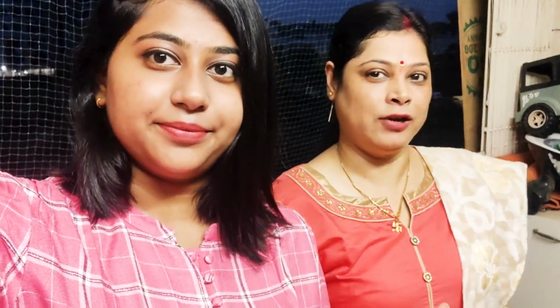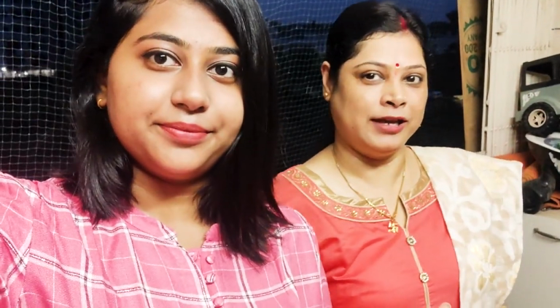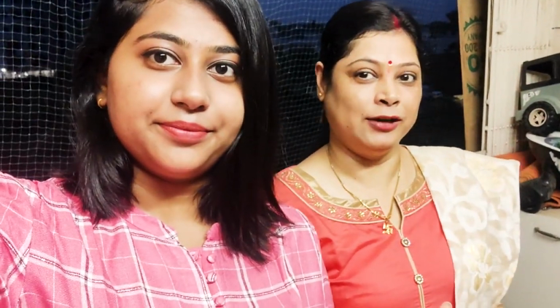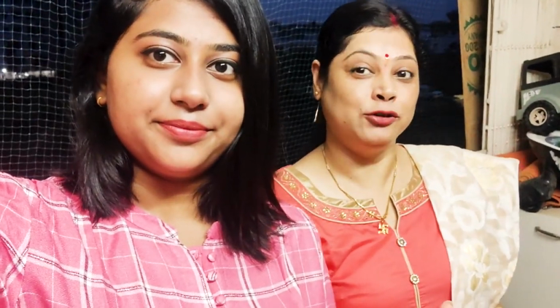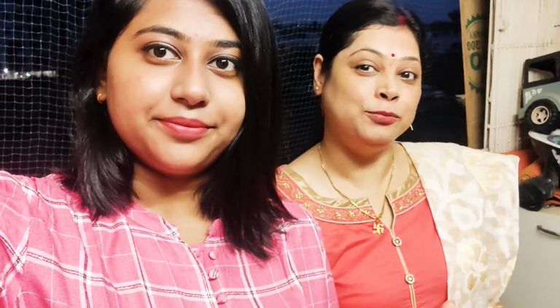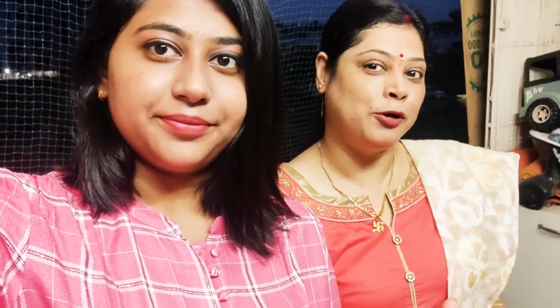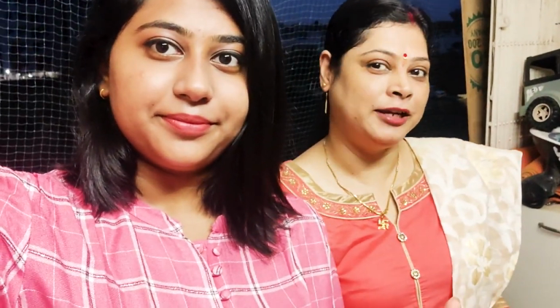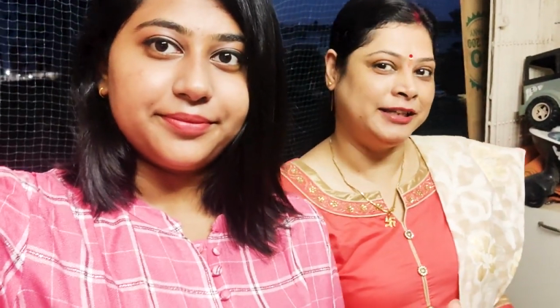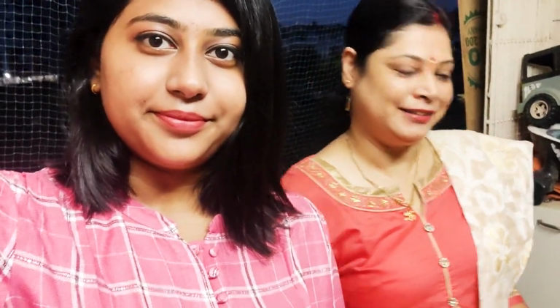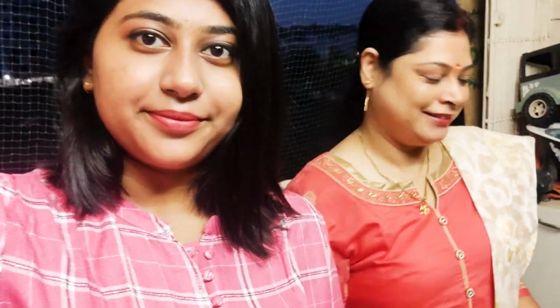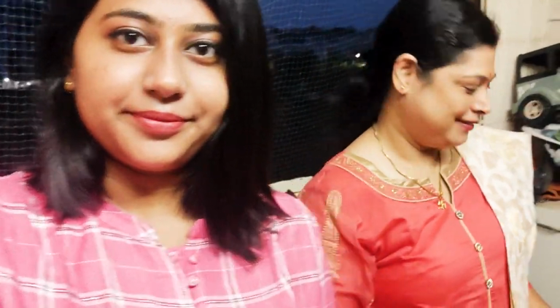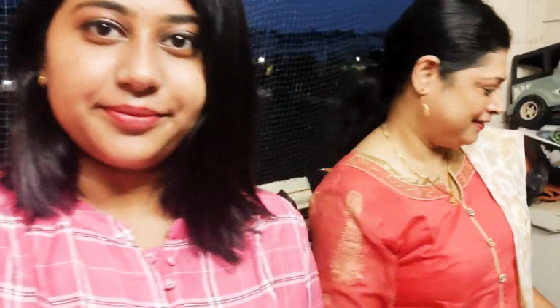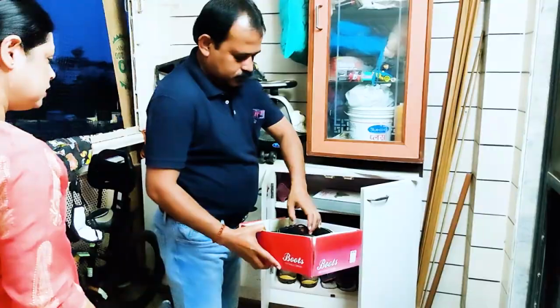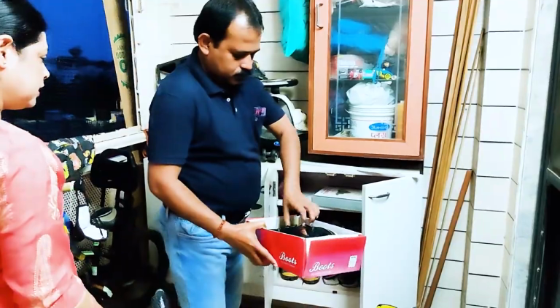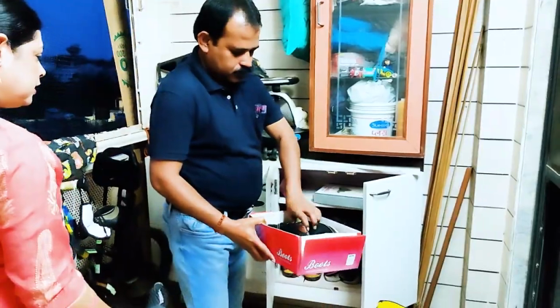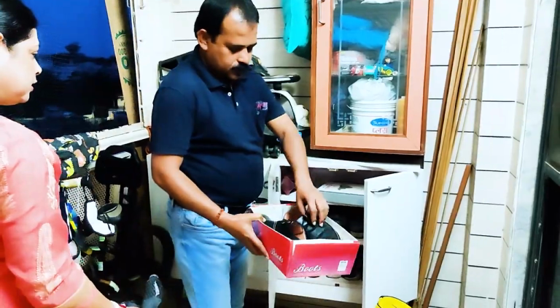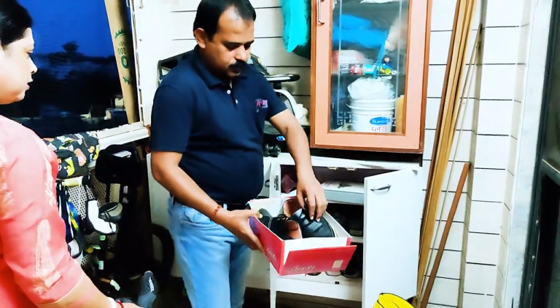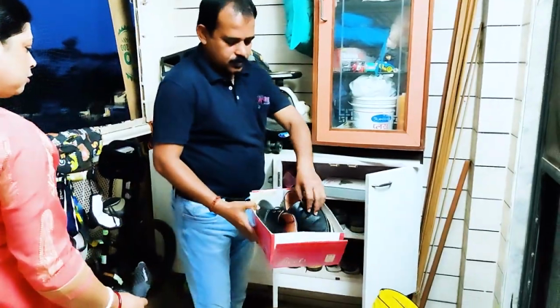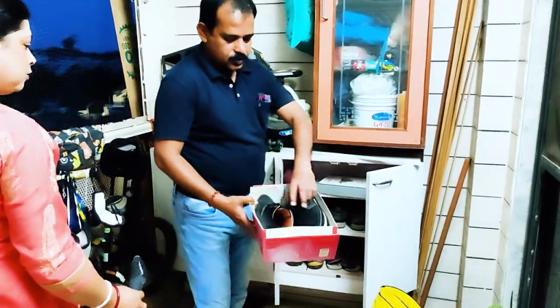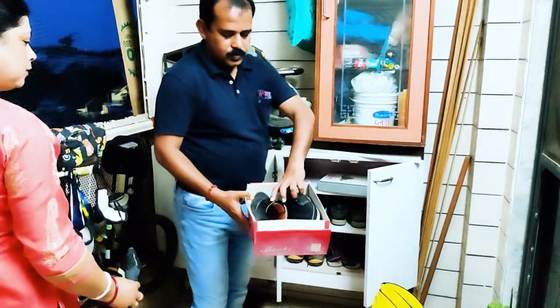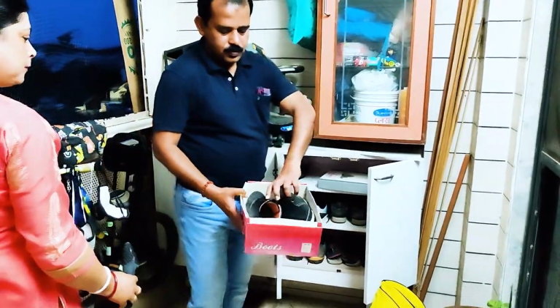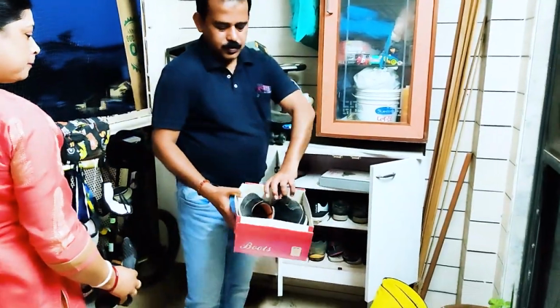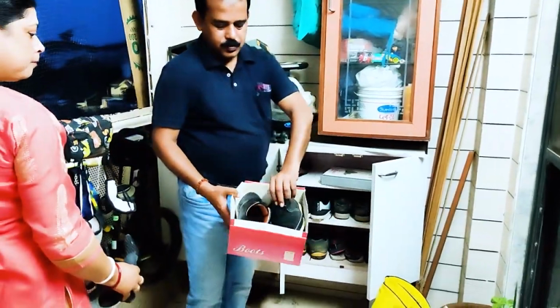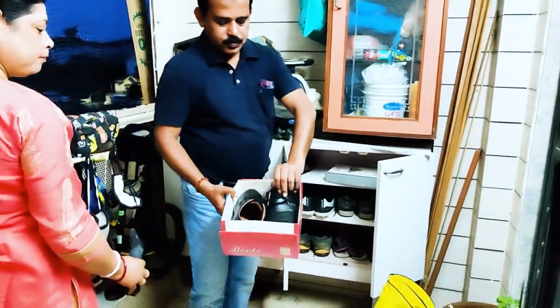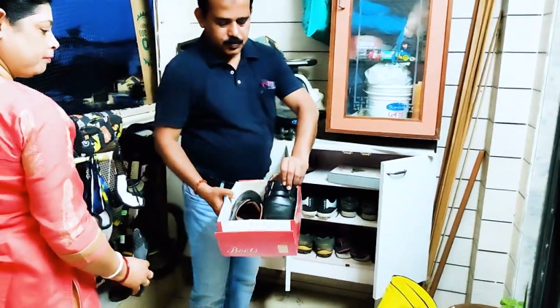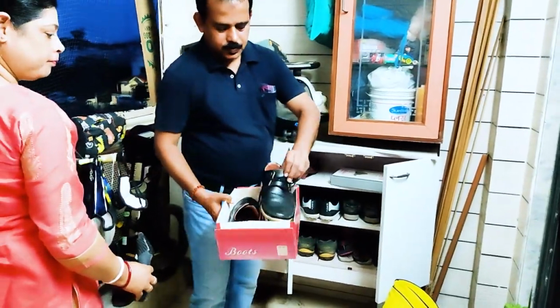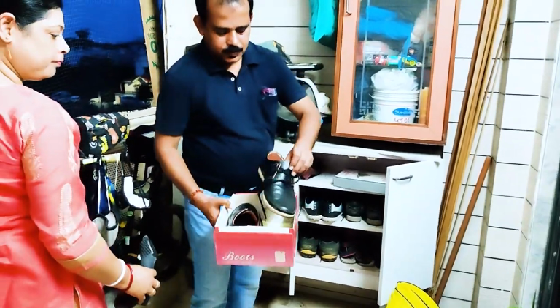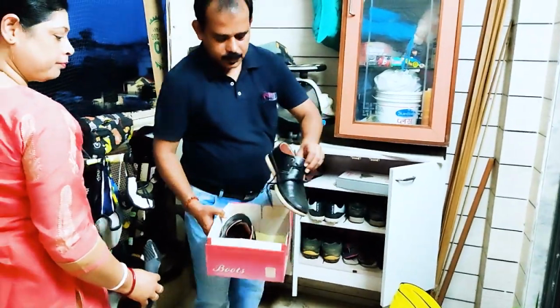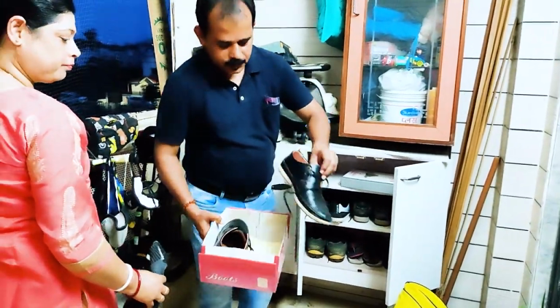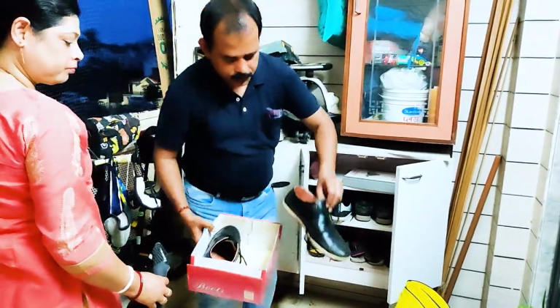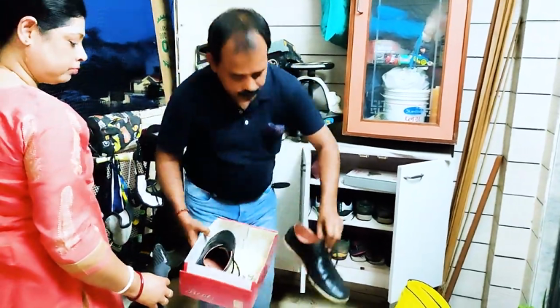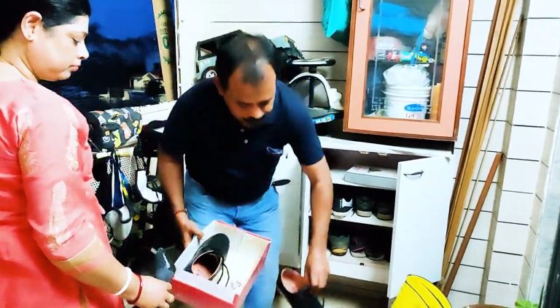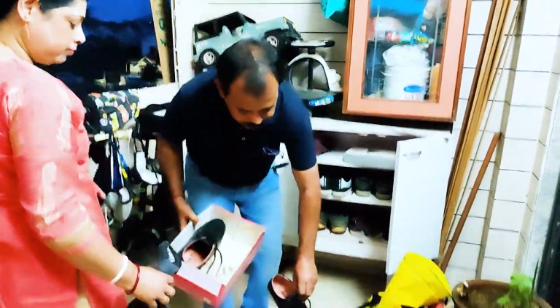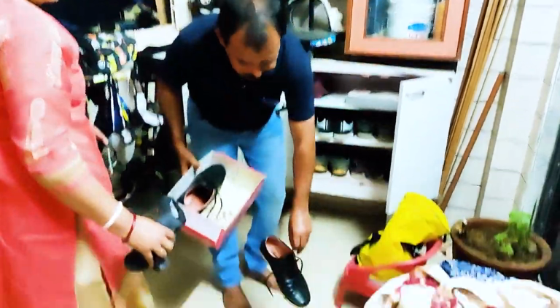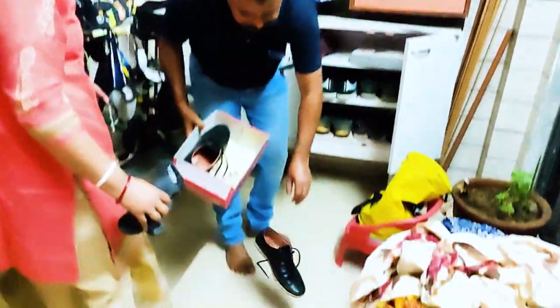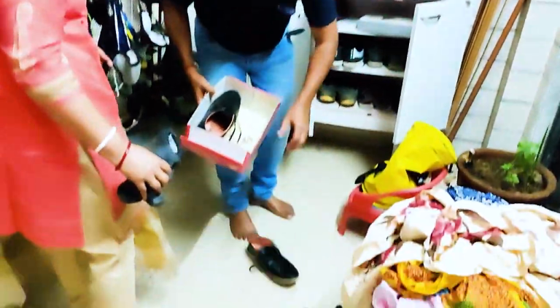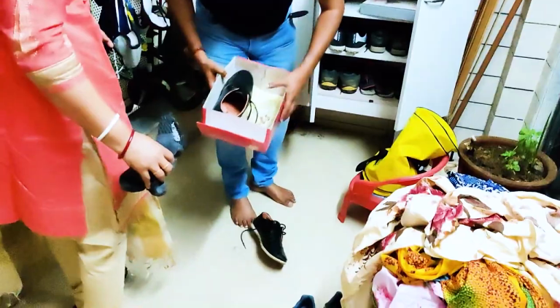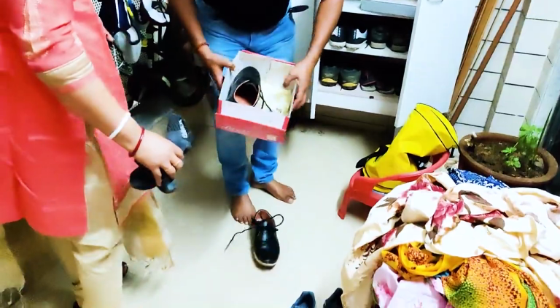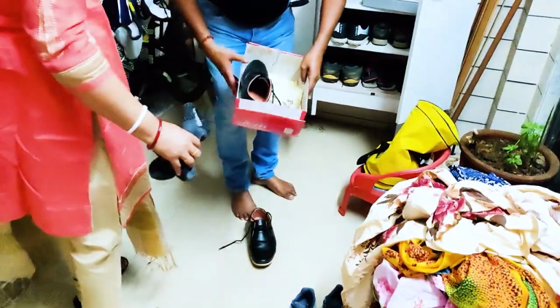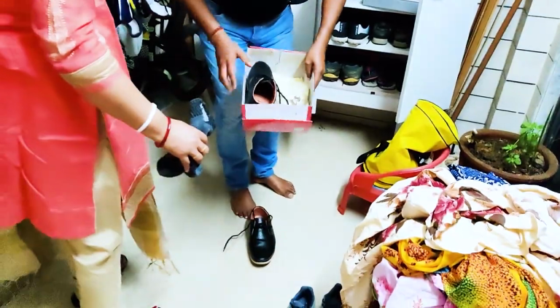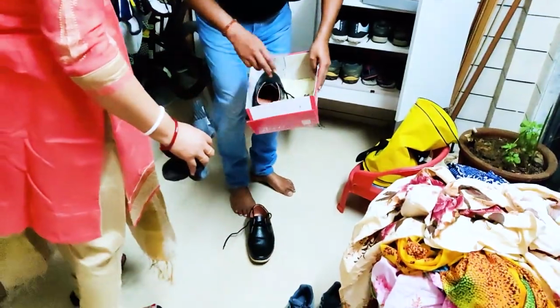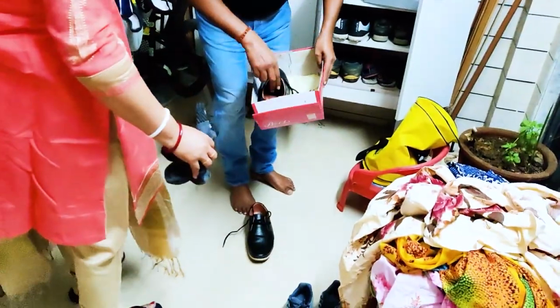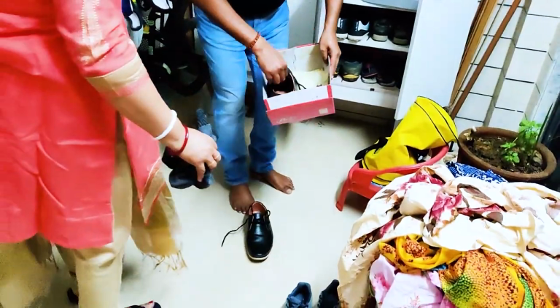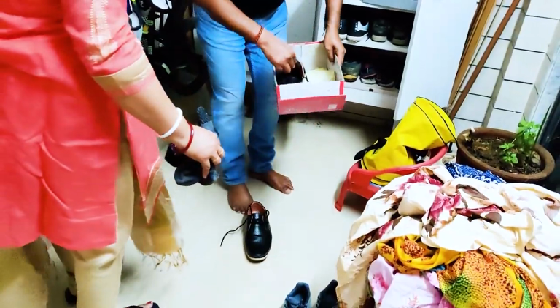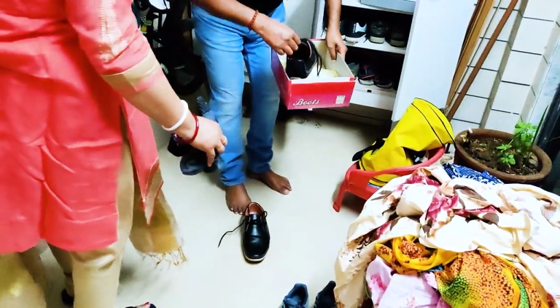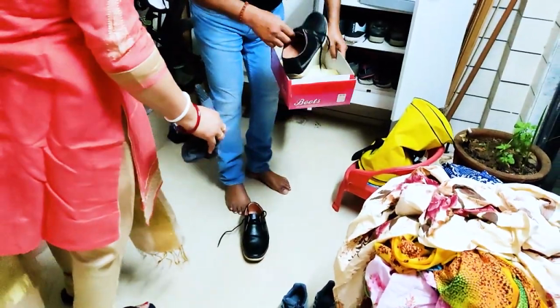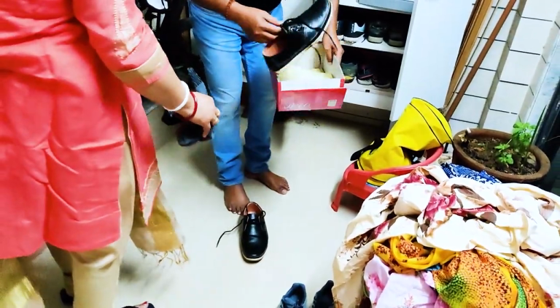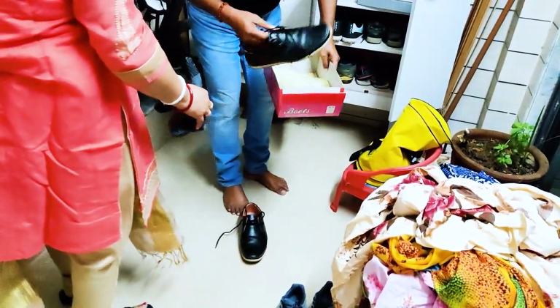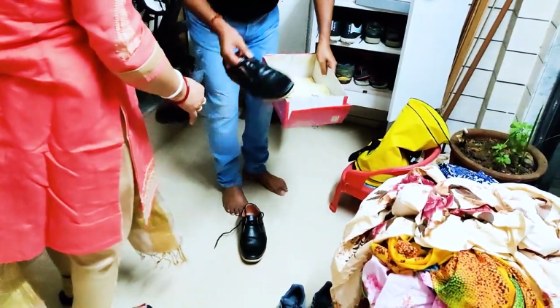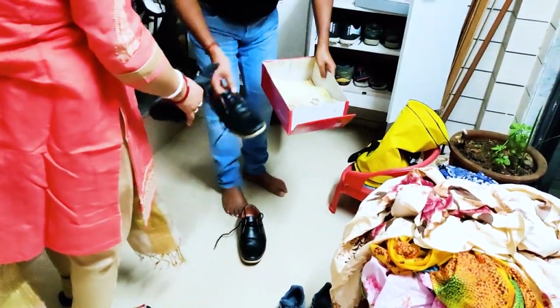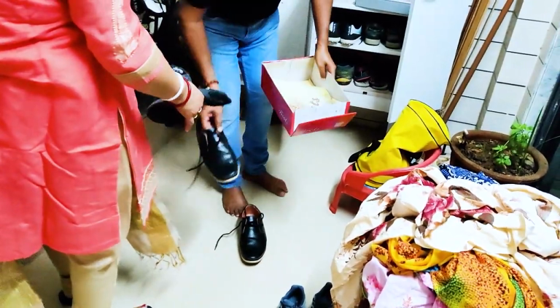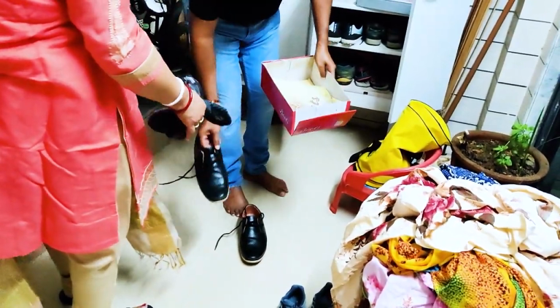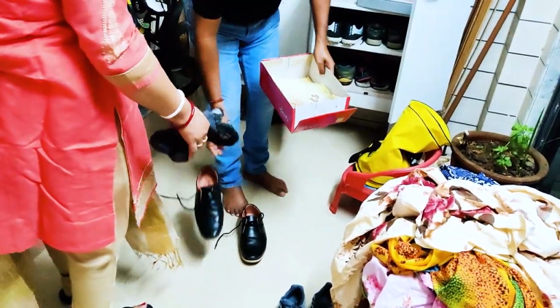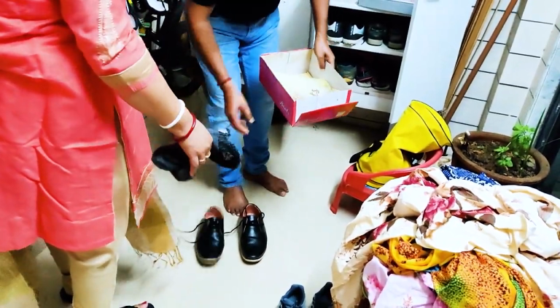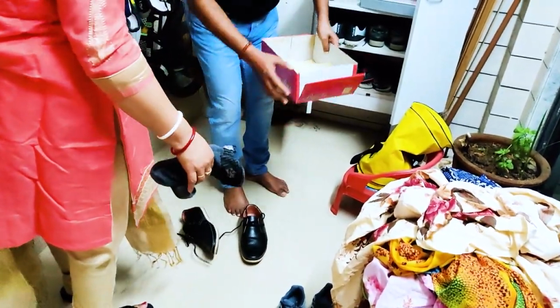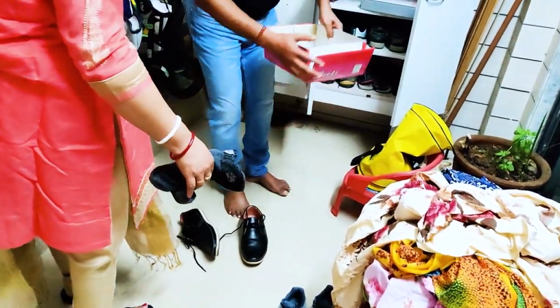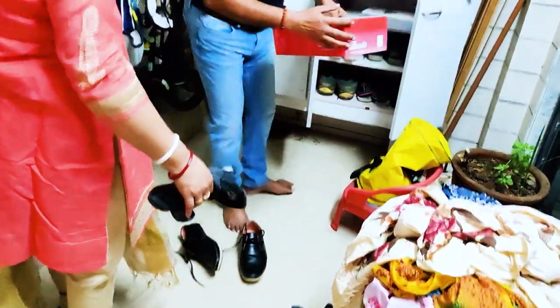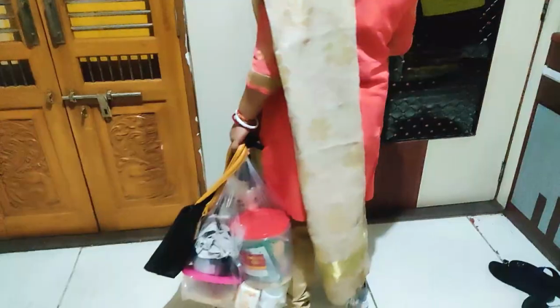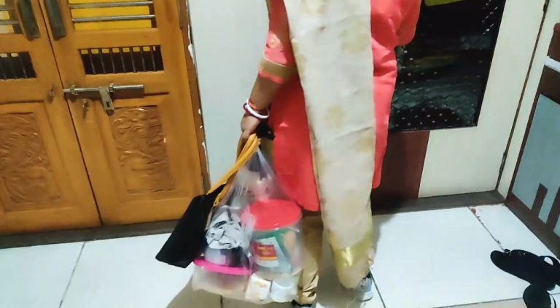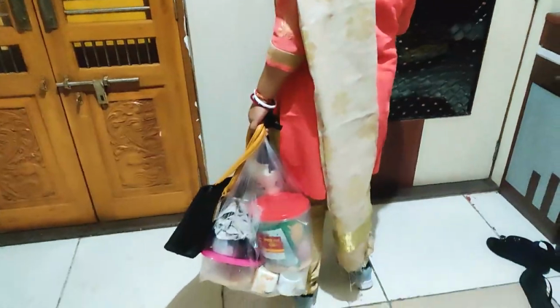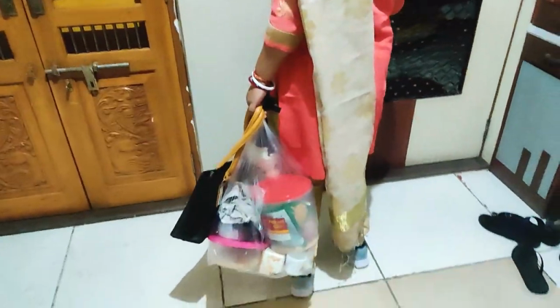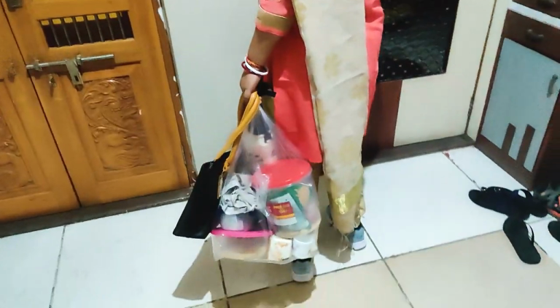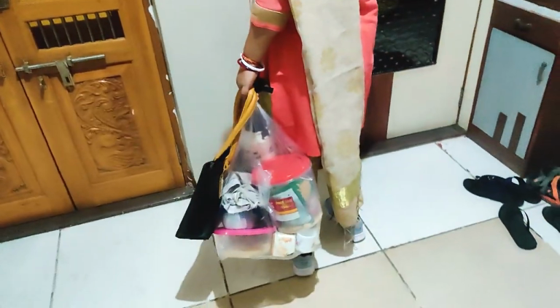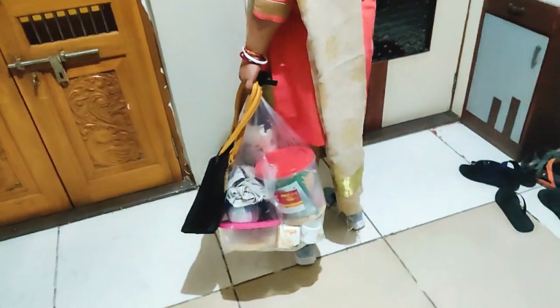Good morning! So we are getting ready for our exclusive collection and our favorite shoes. Let's go!